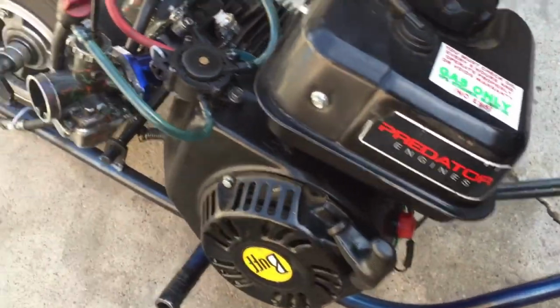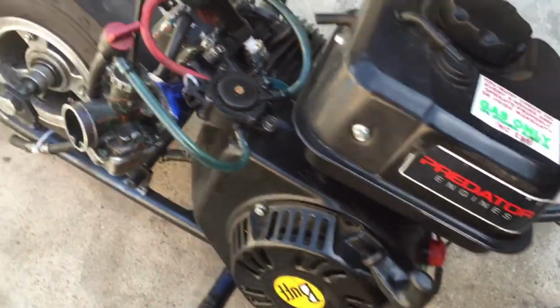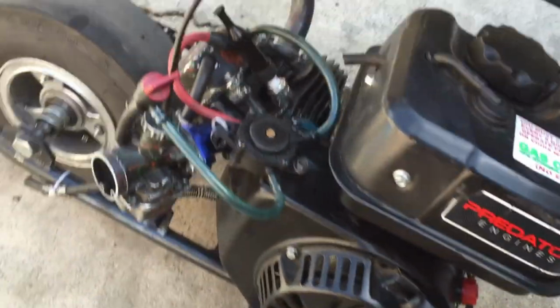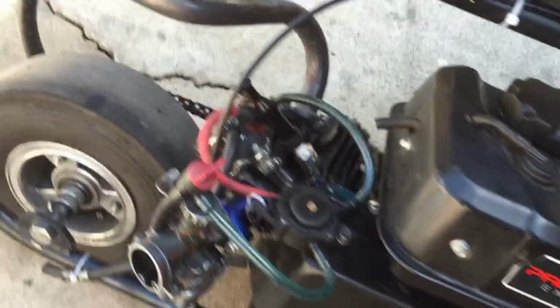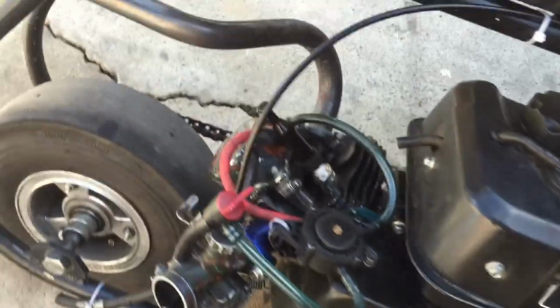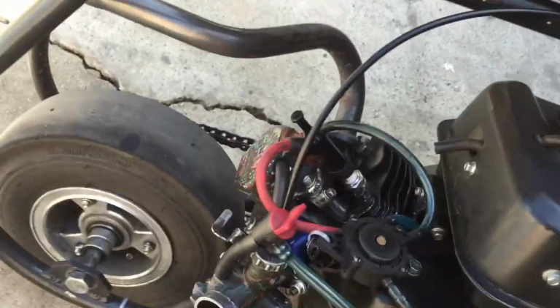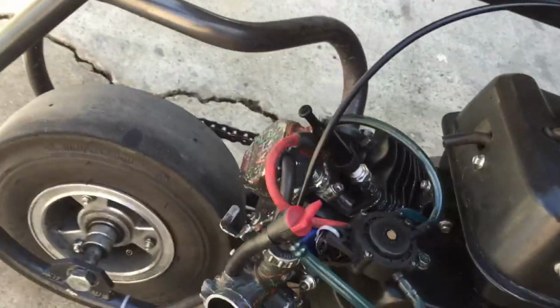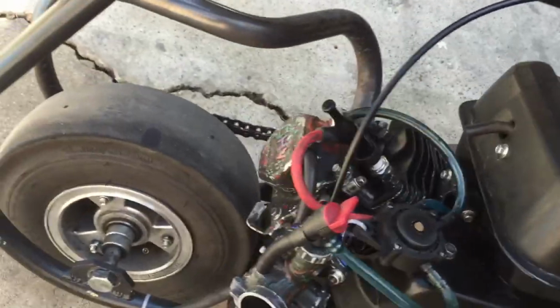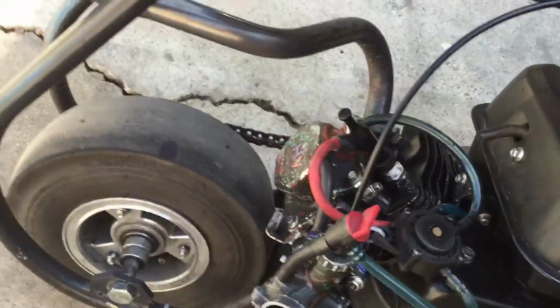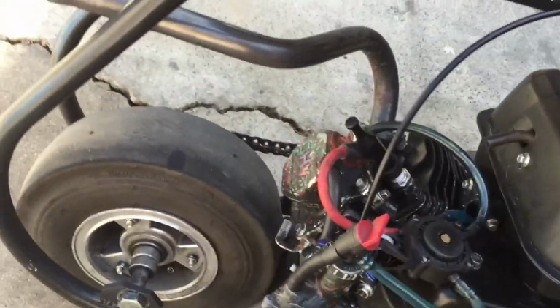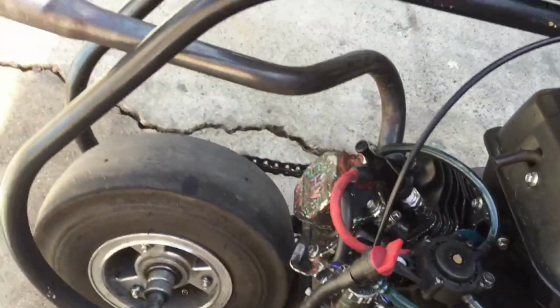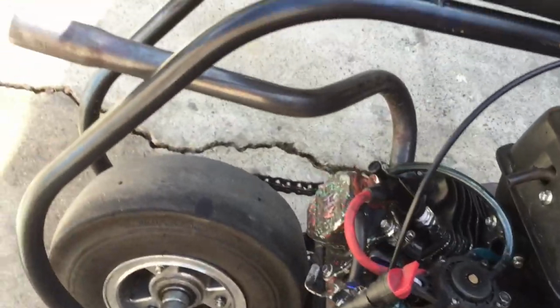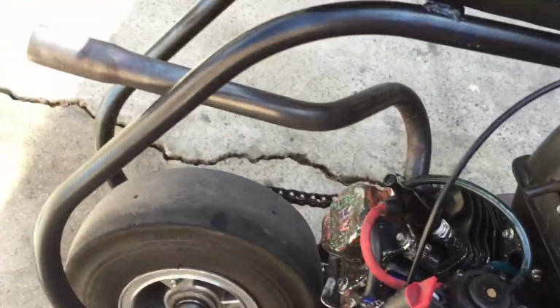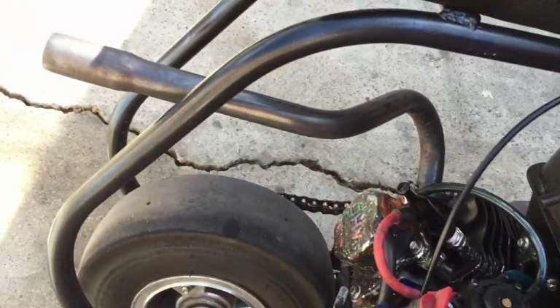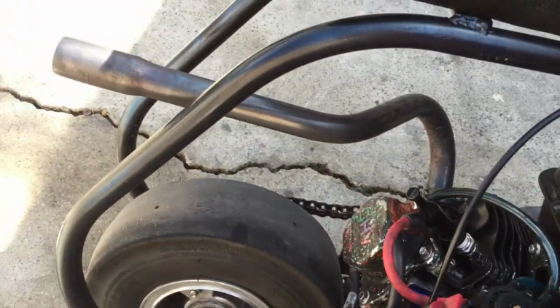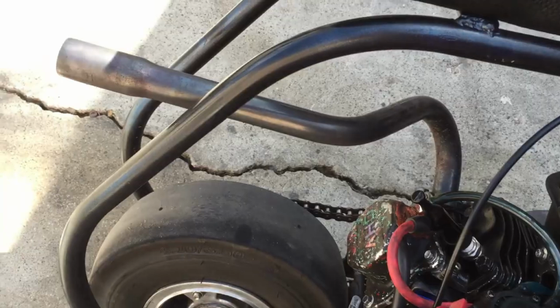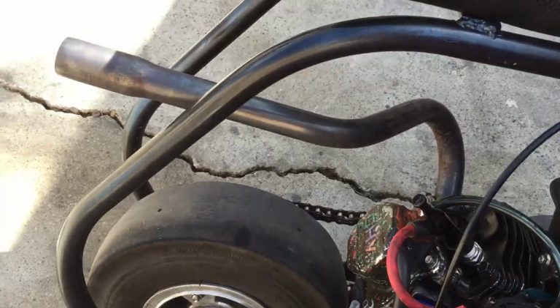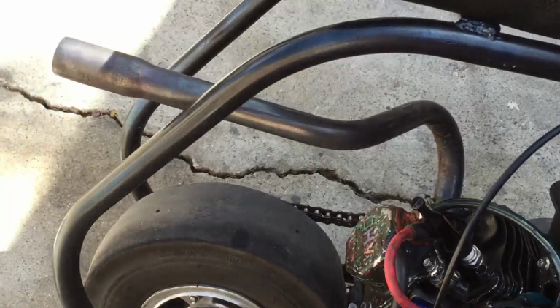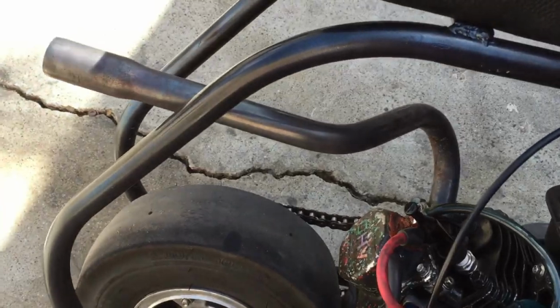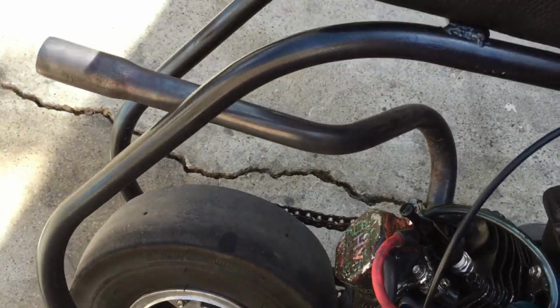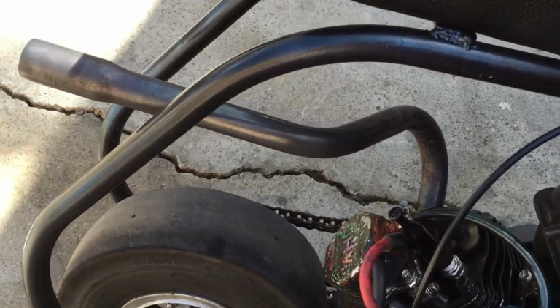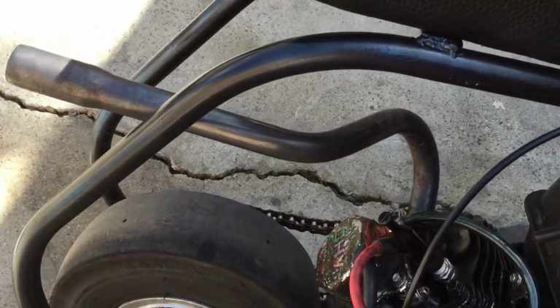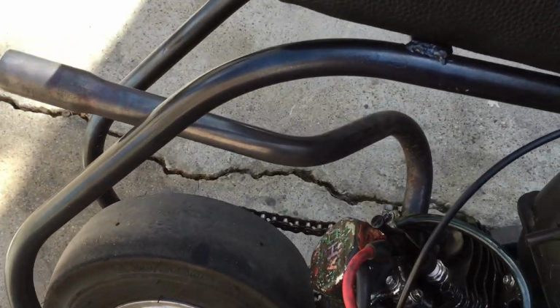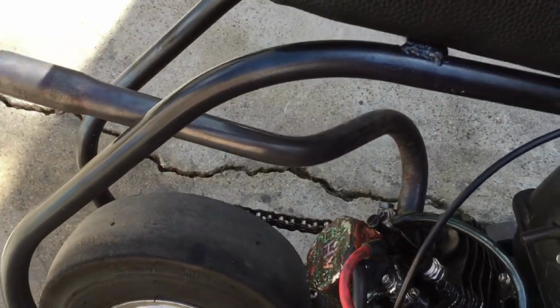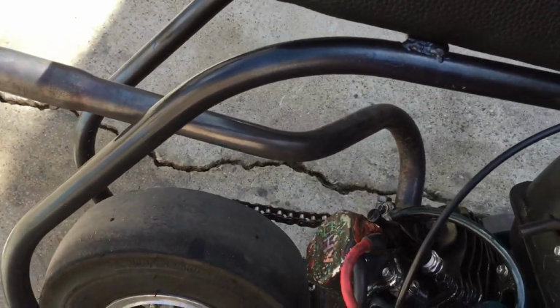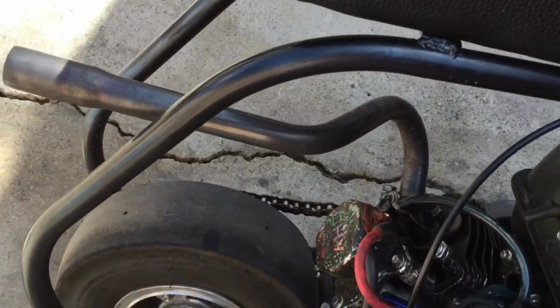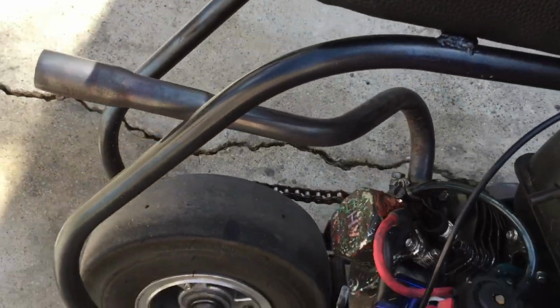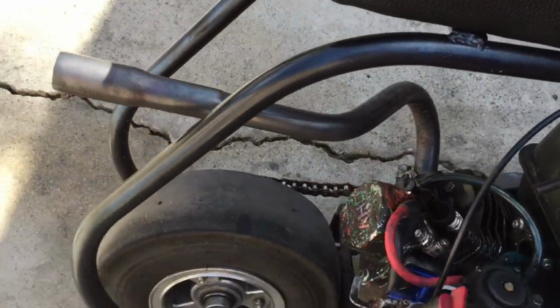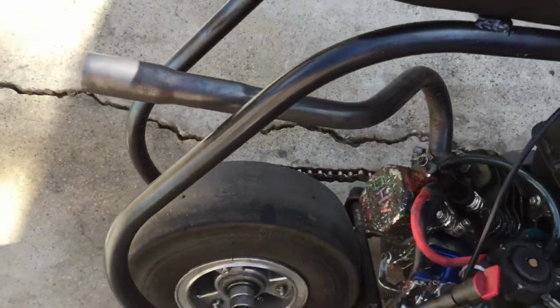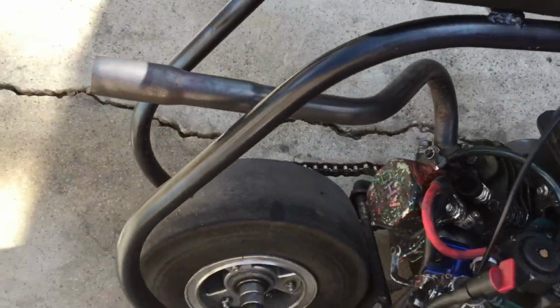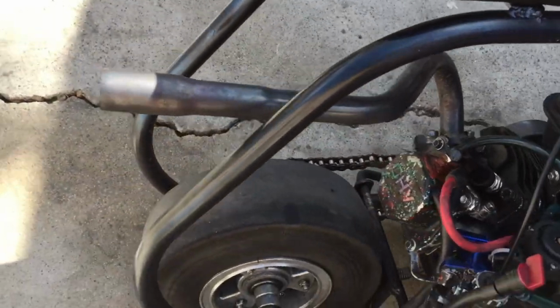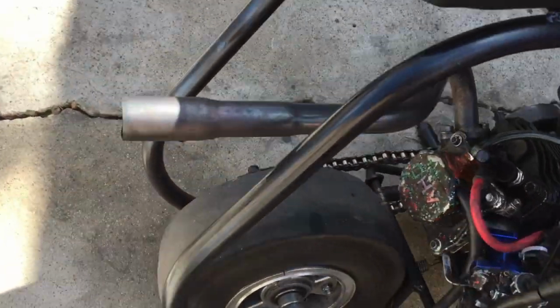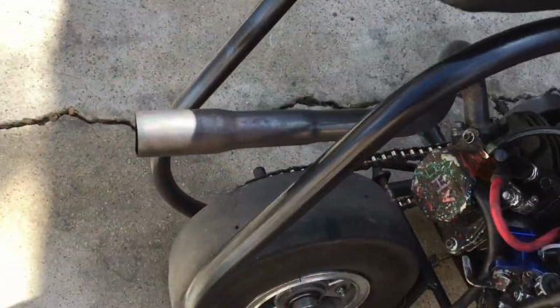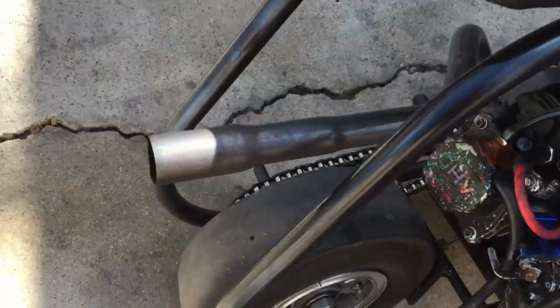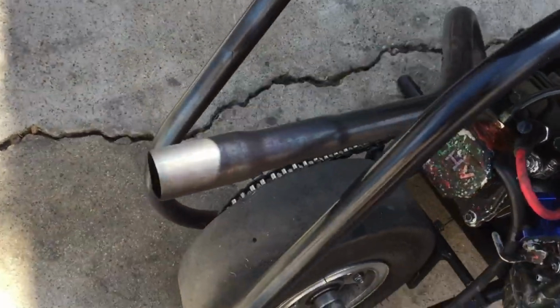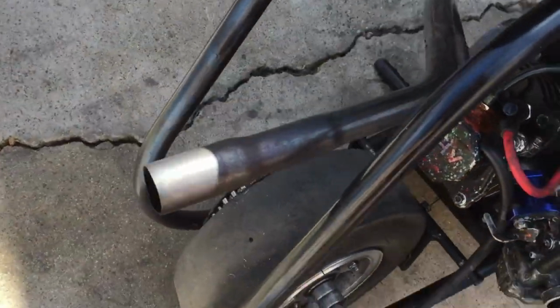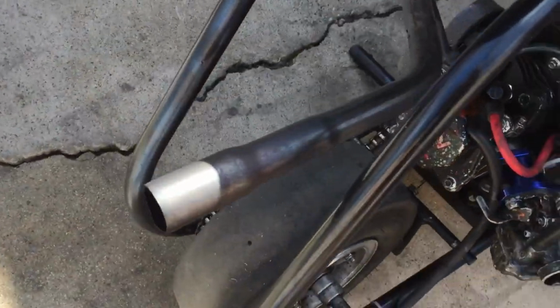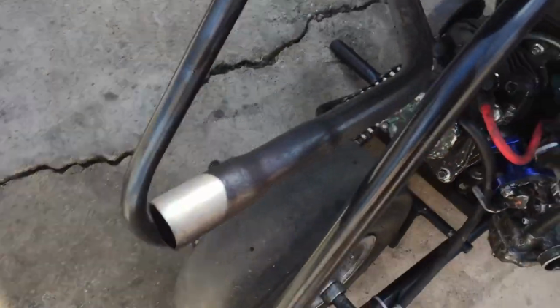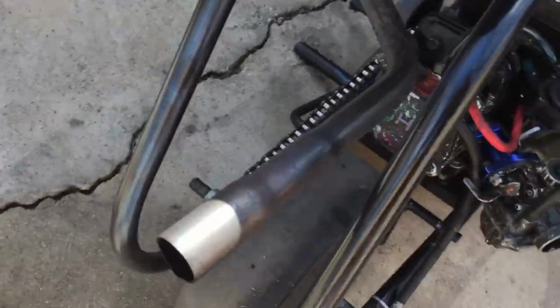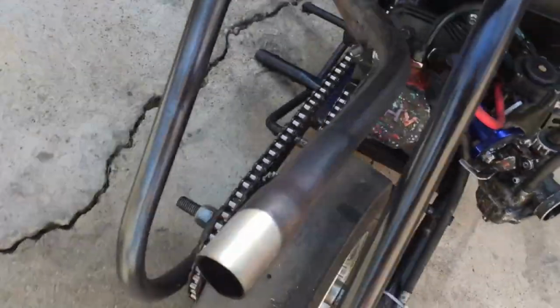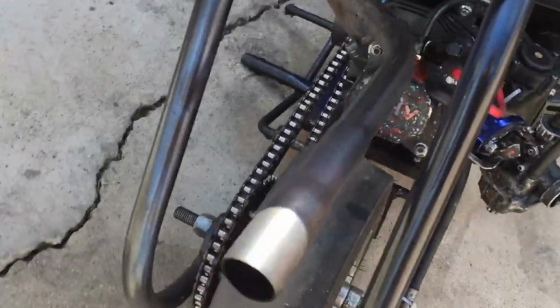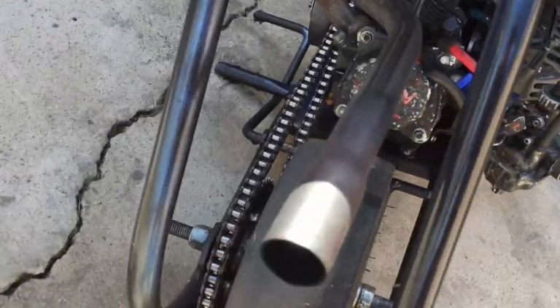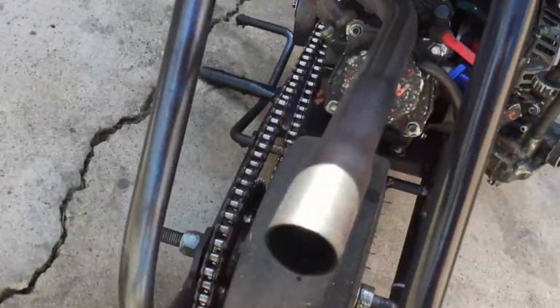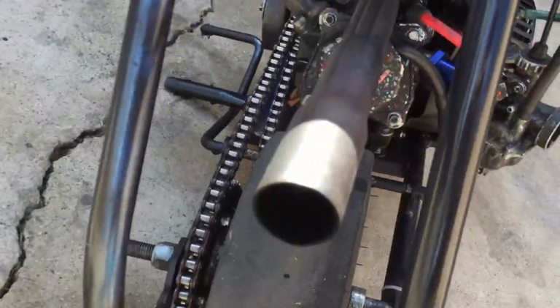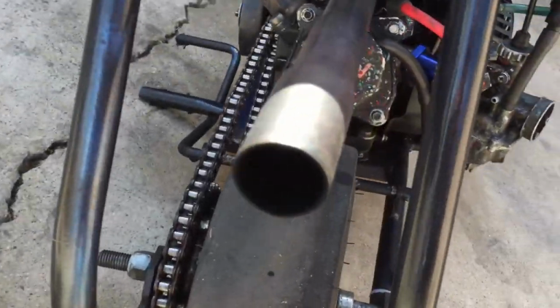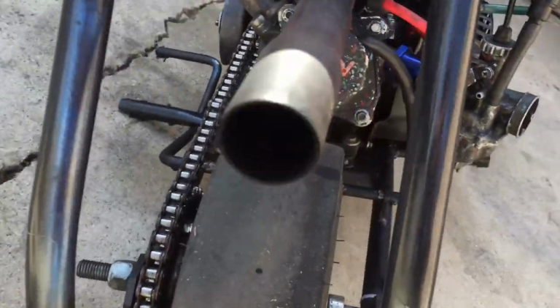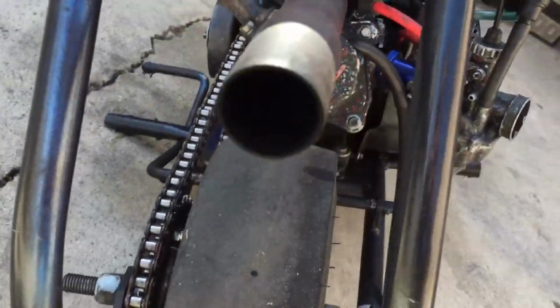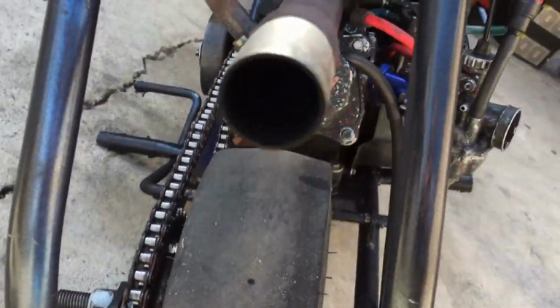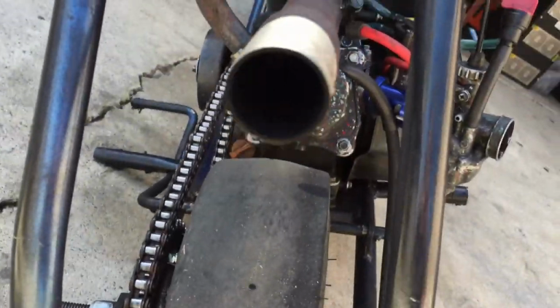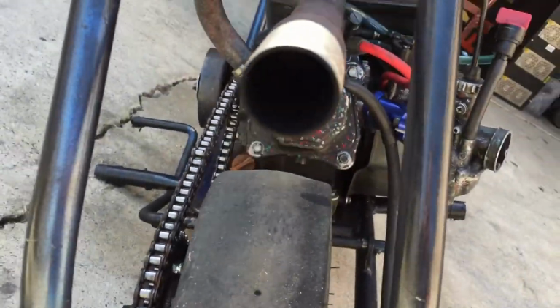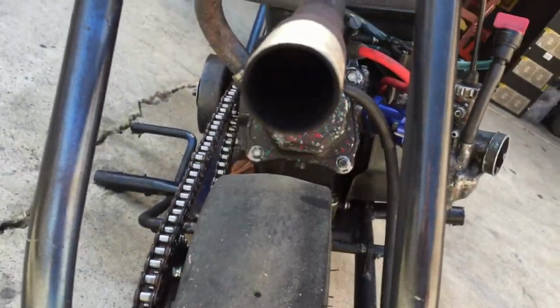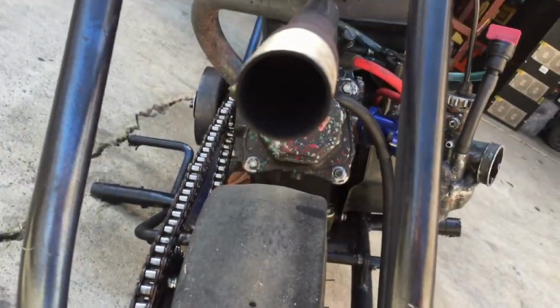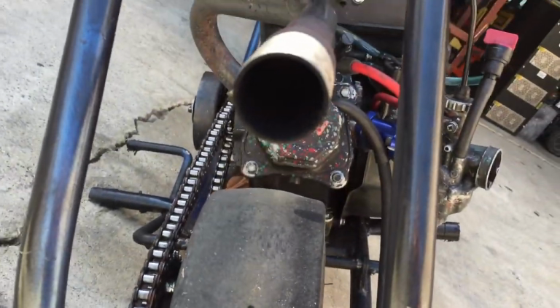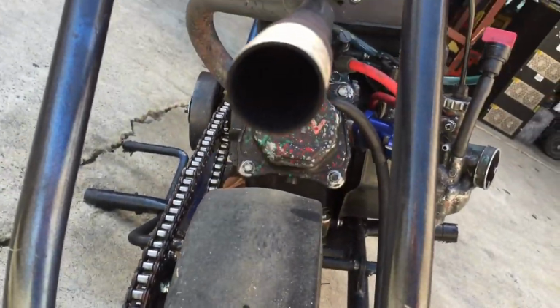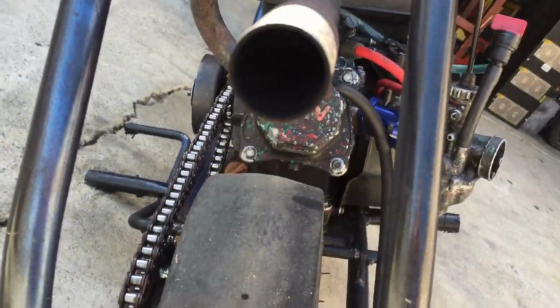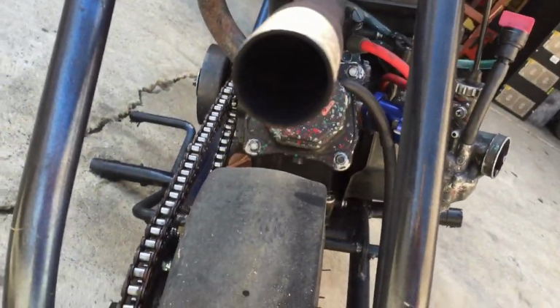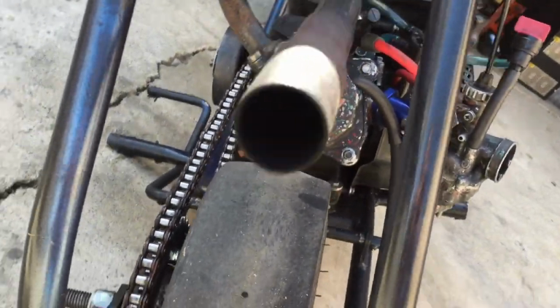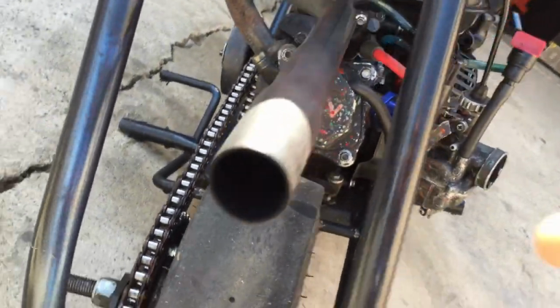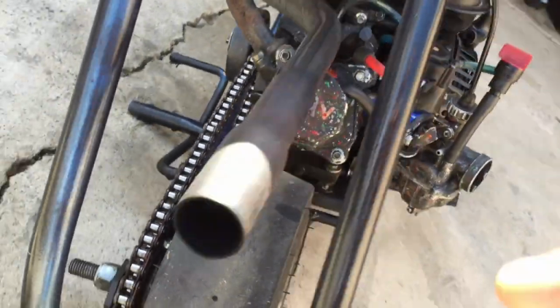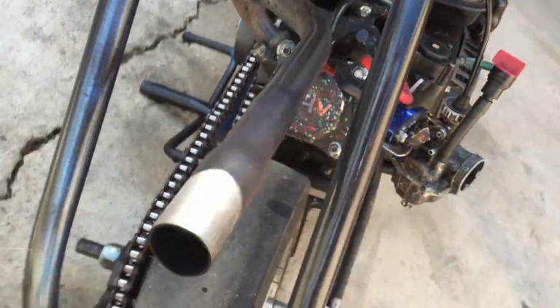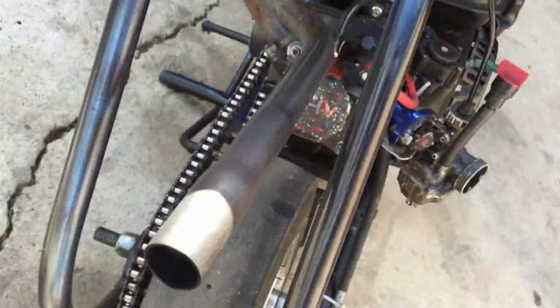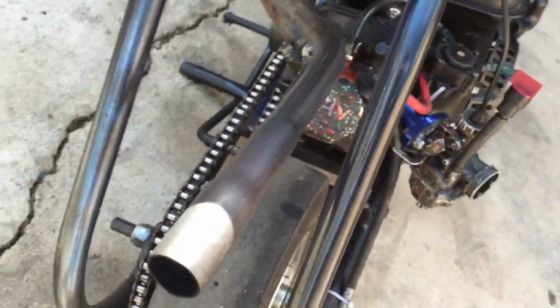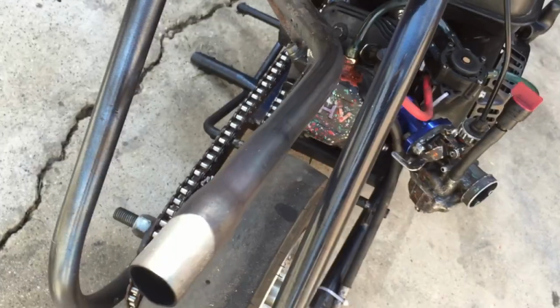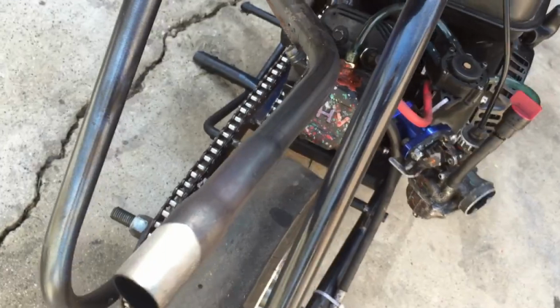I got what I think is a stage 3 center exit pipe.